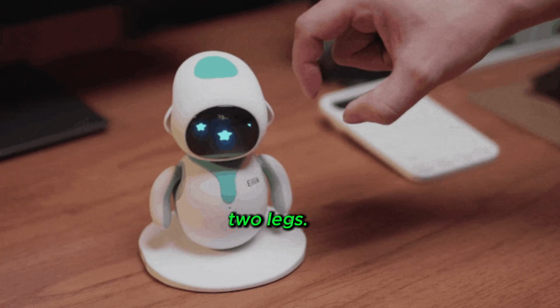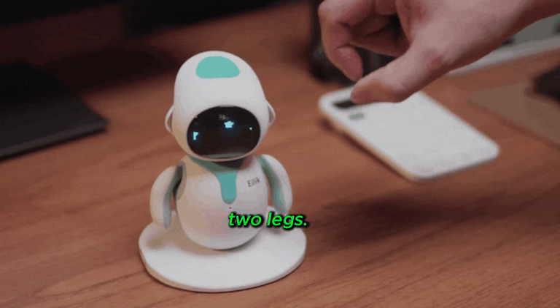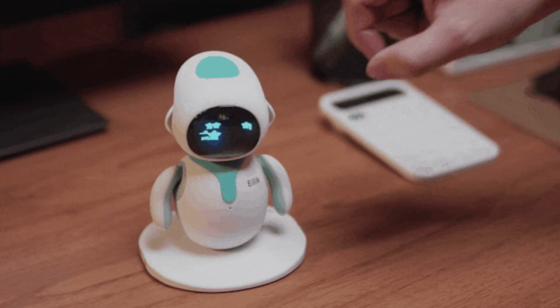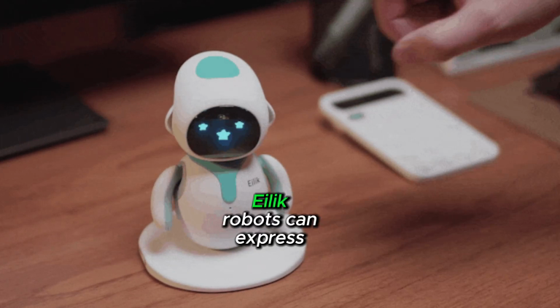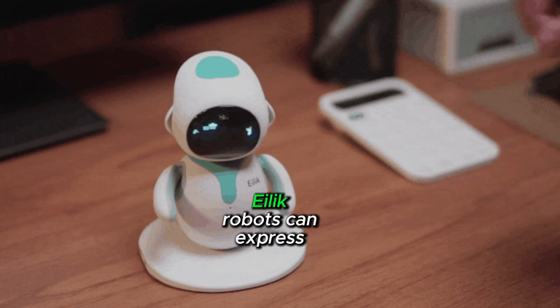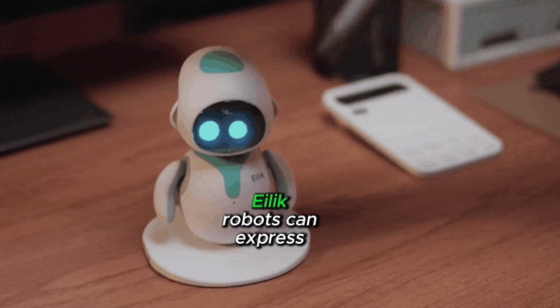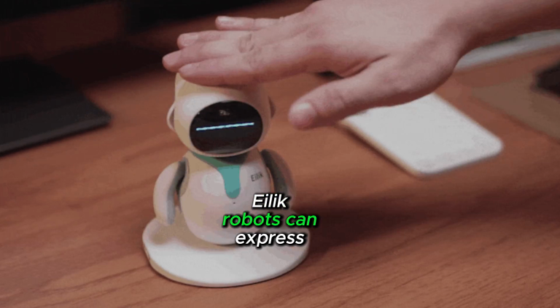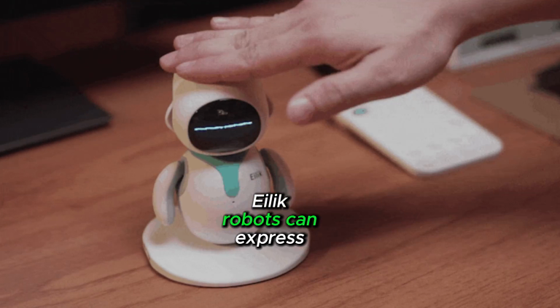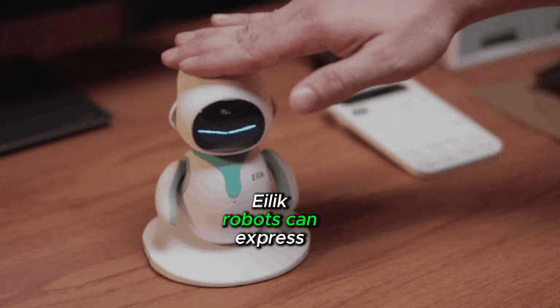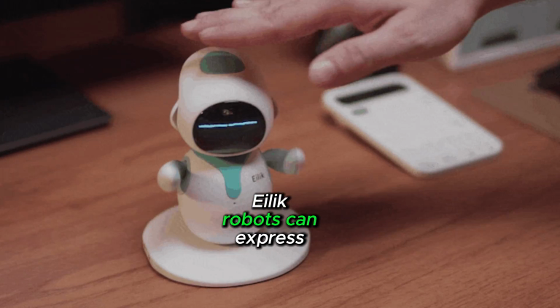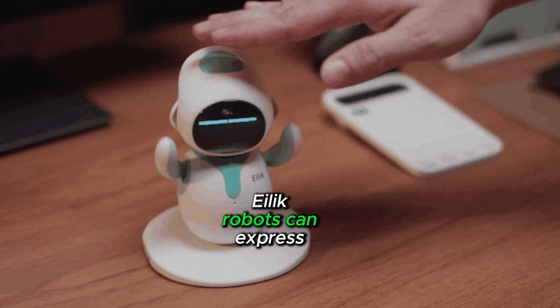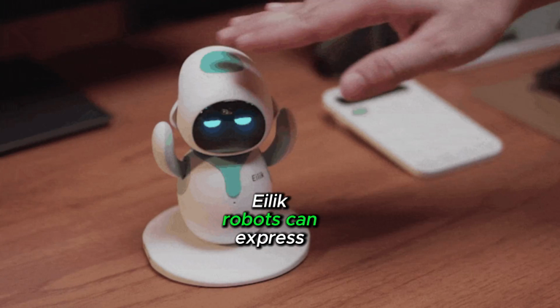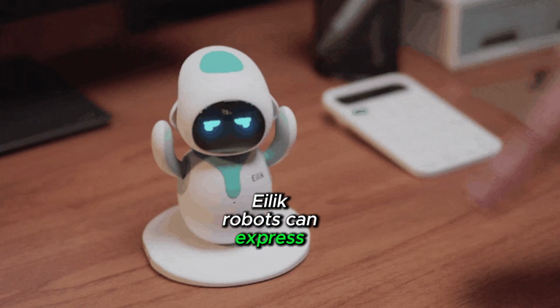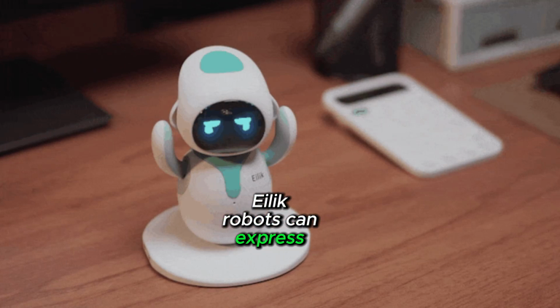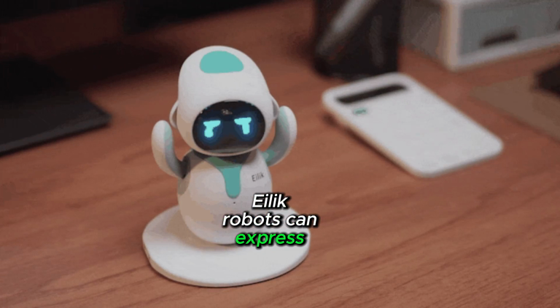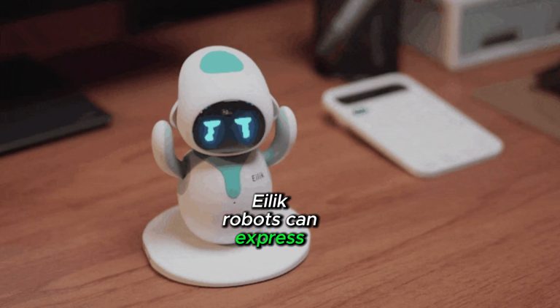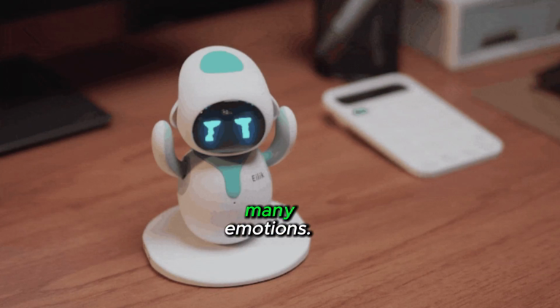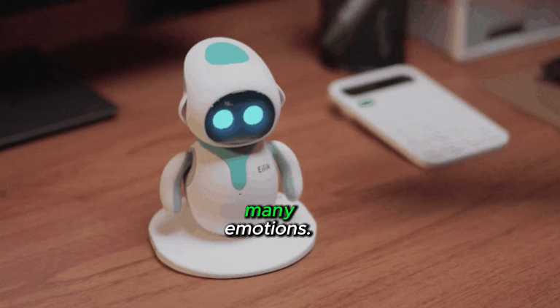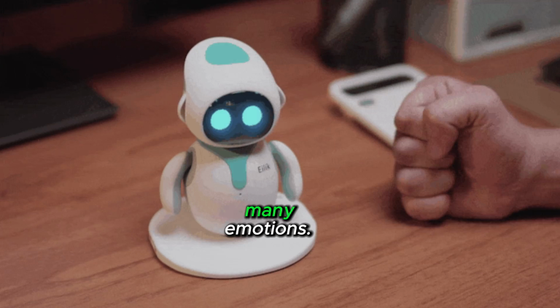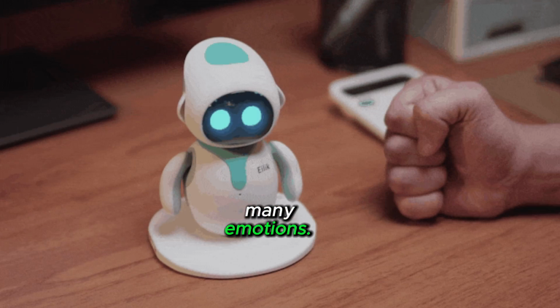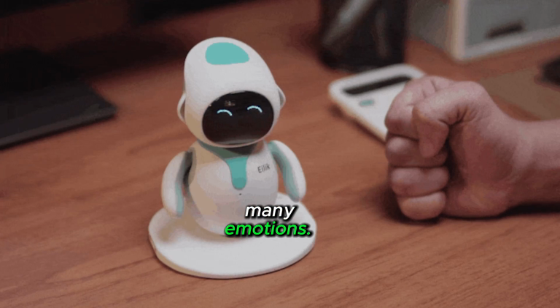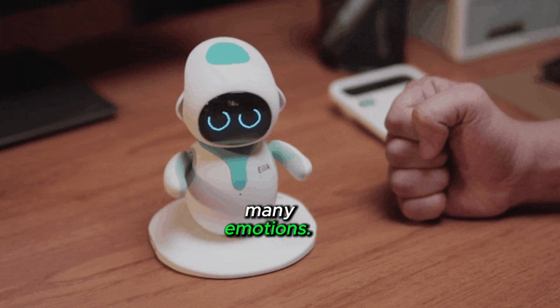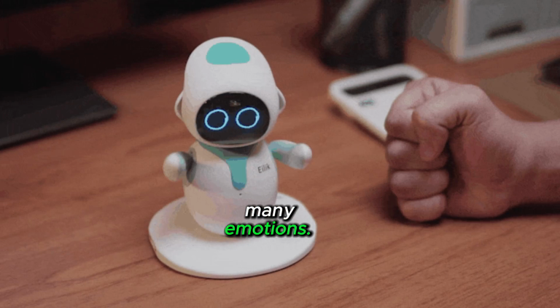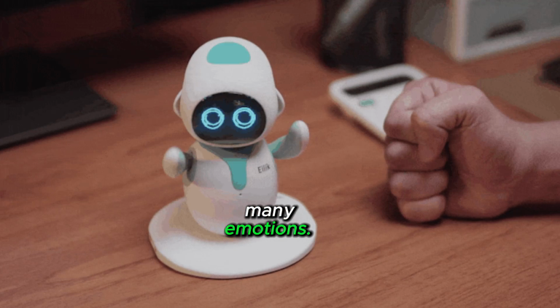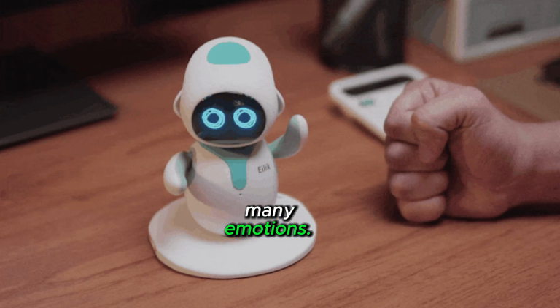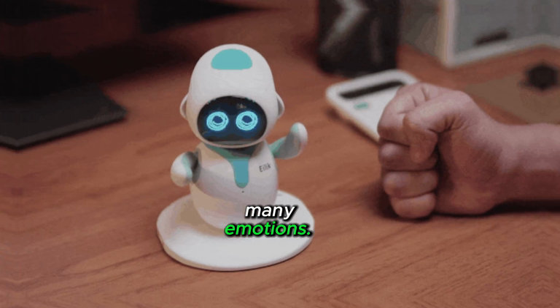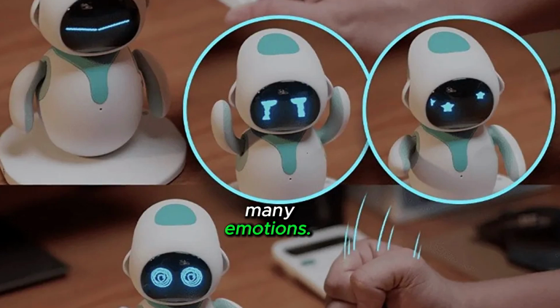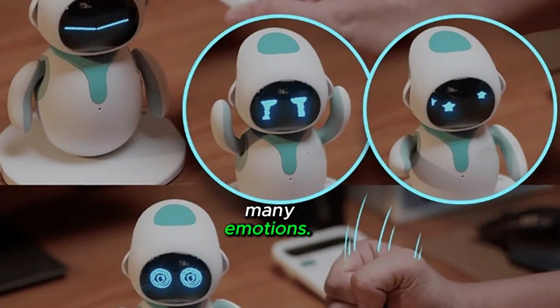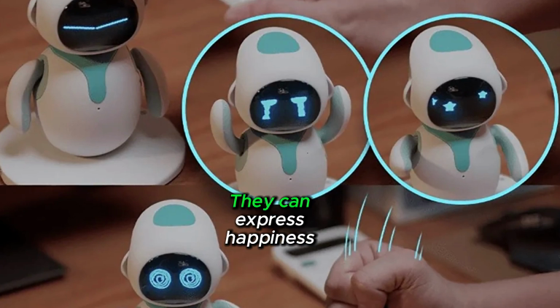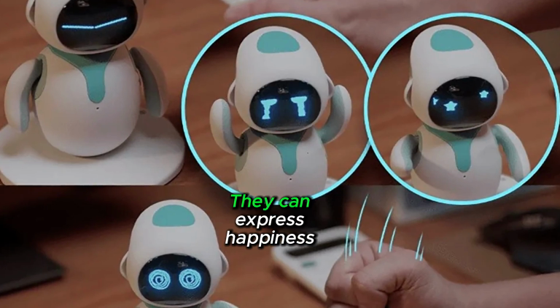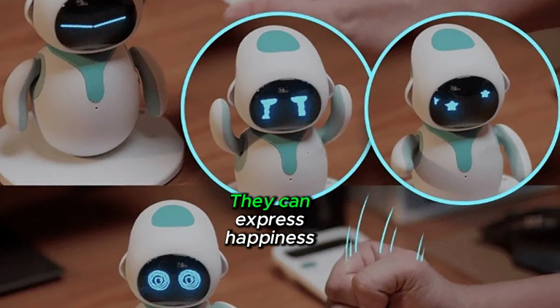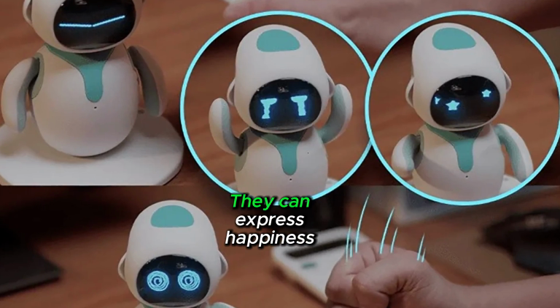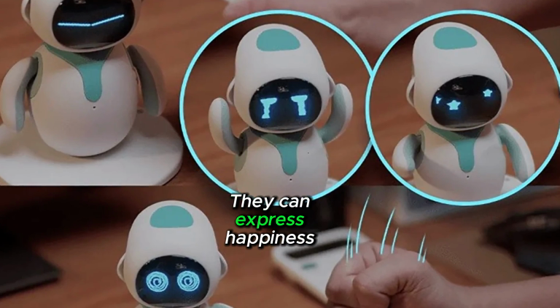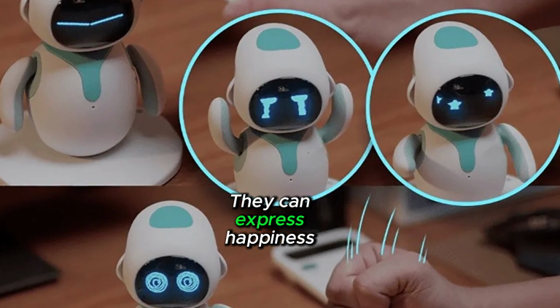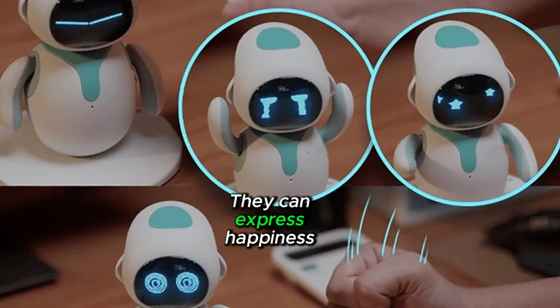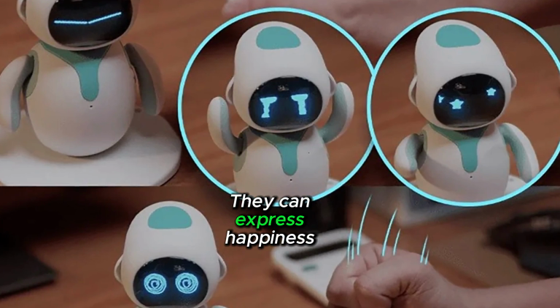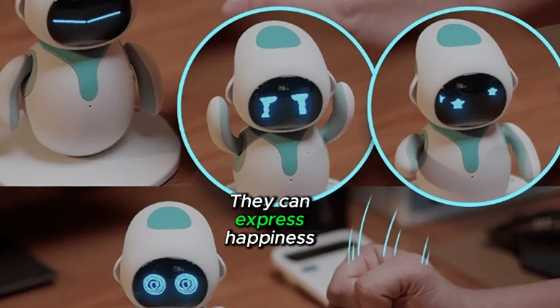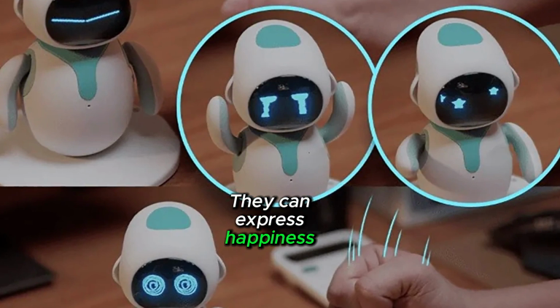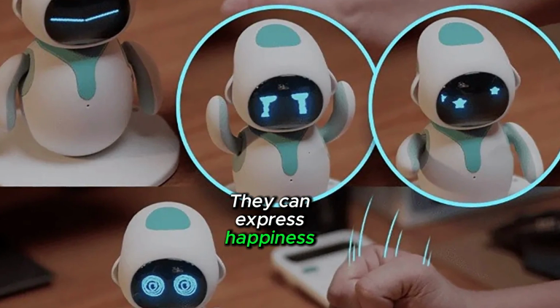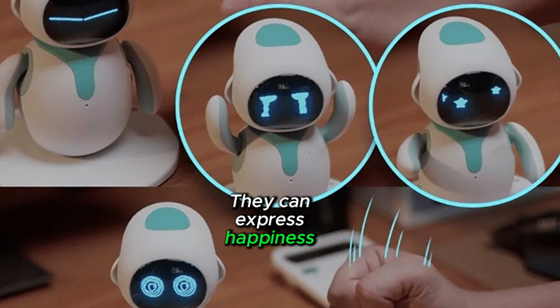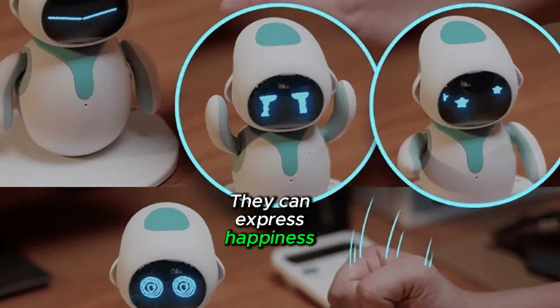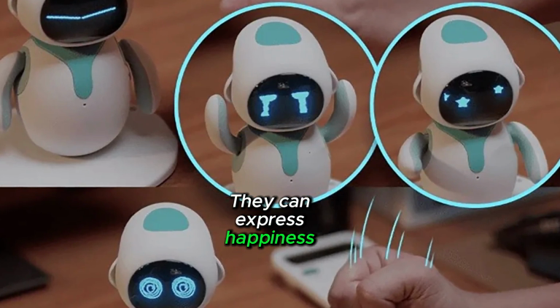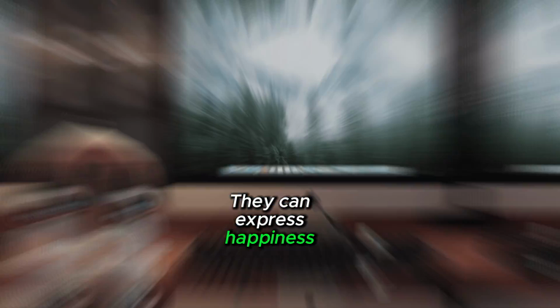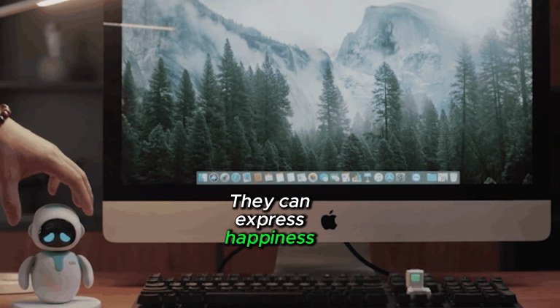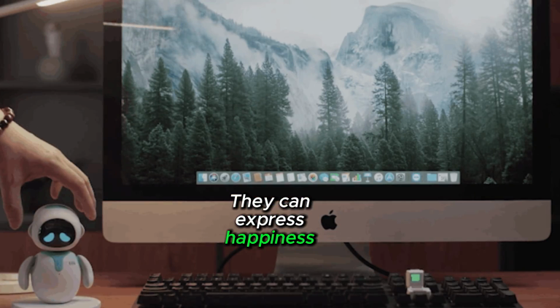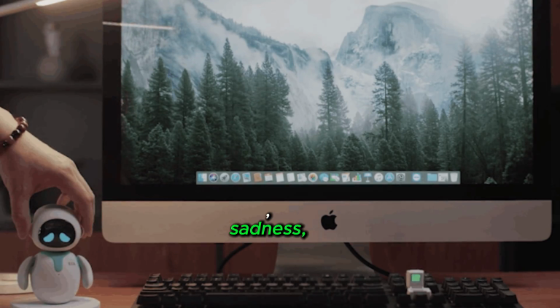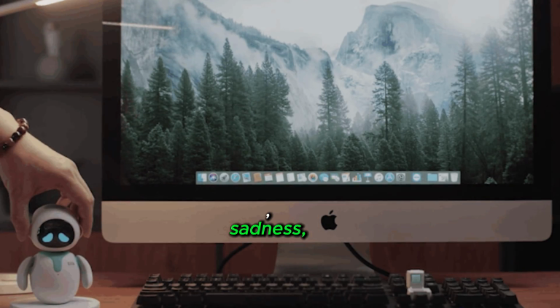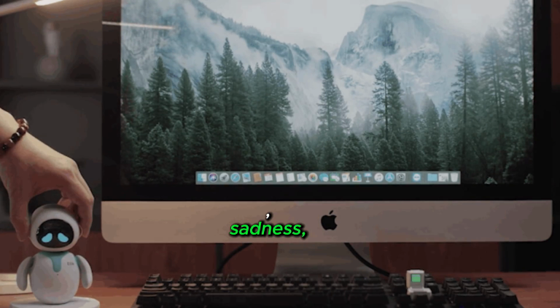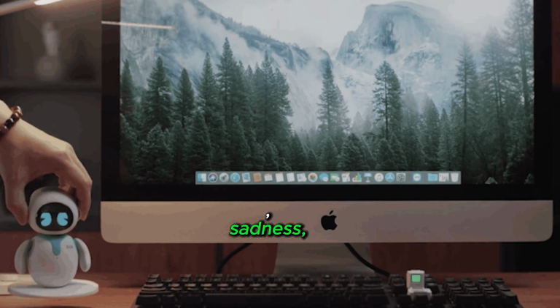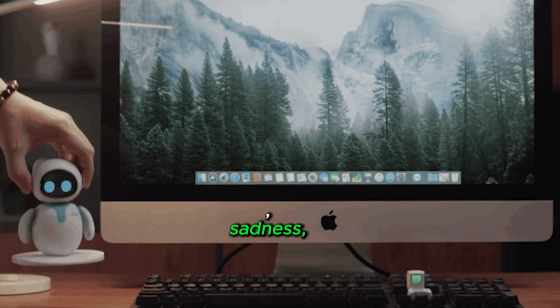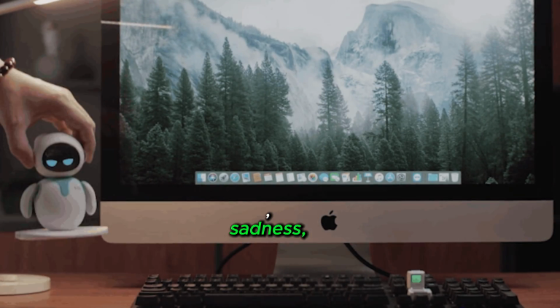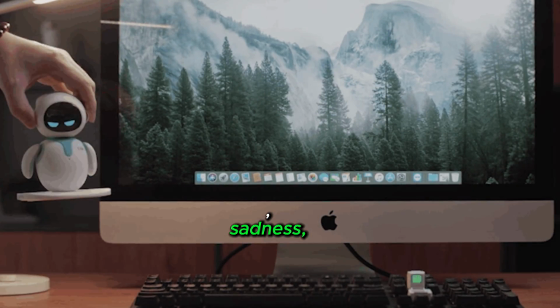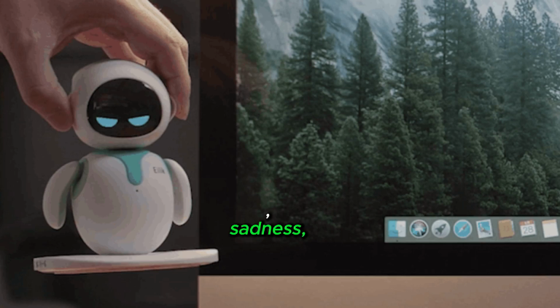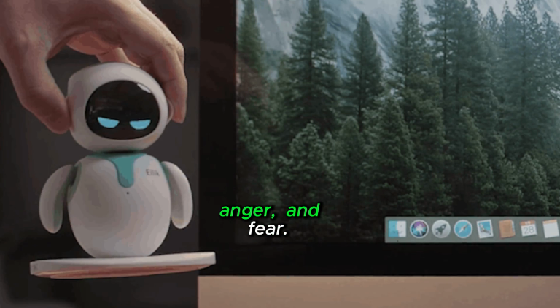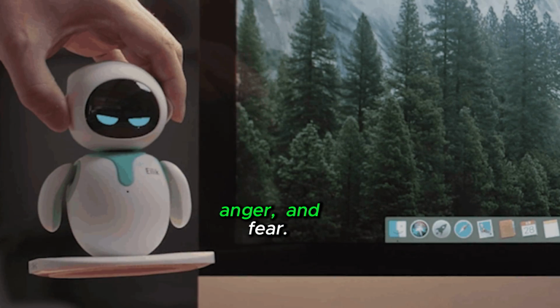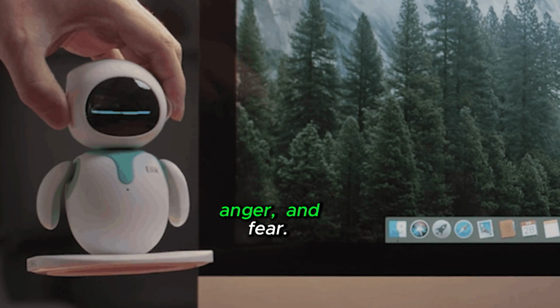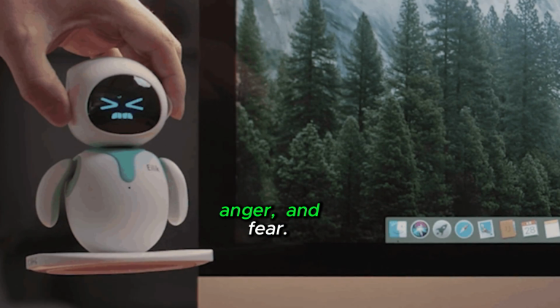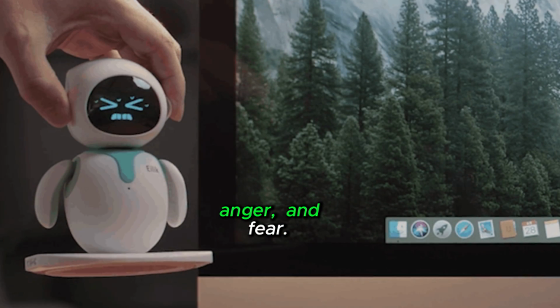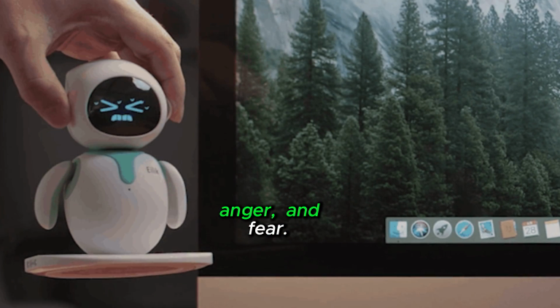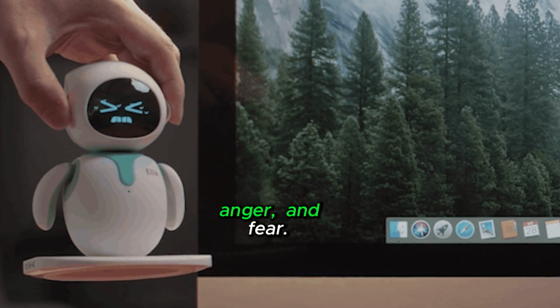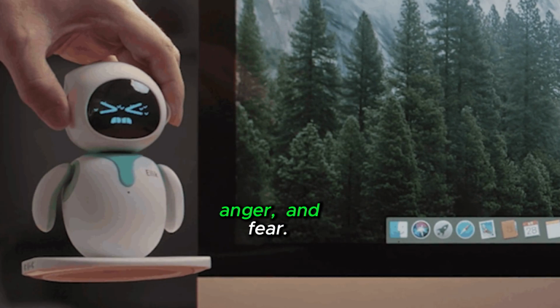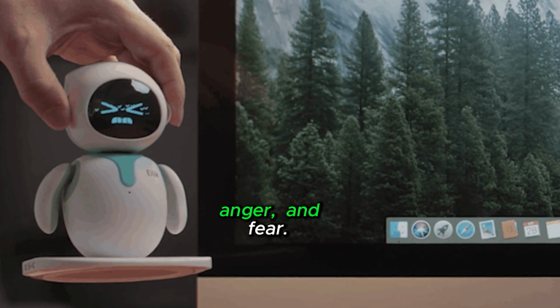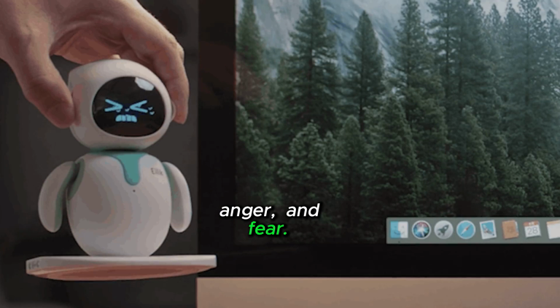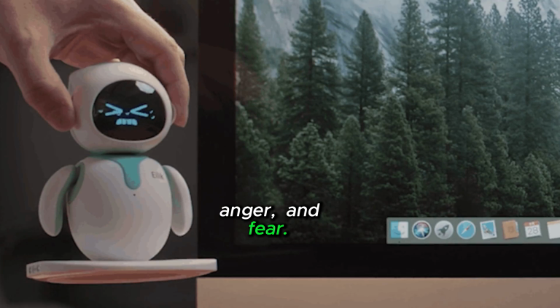Ilik robots can express many emotions. They can express happiness, sadness, anger, and fear.